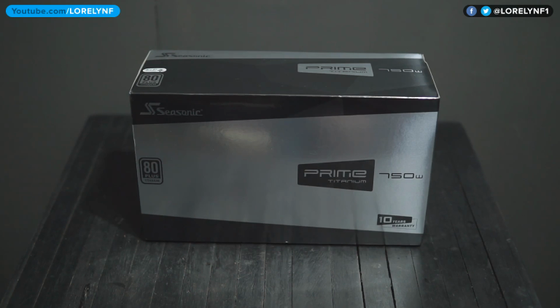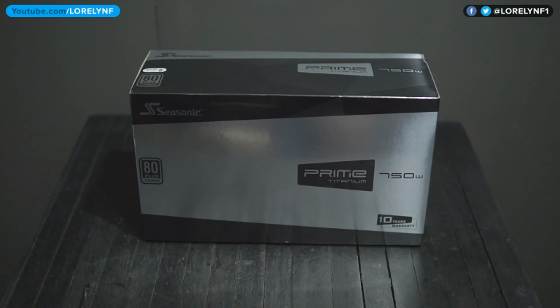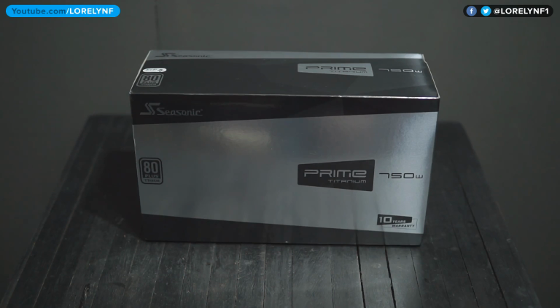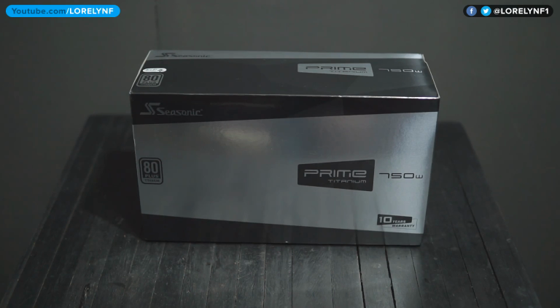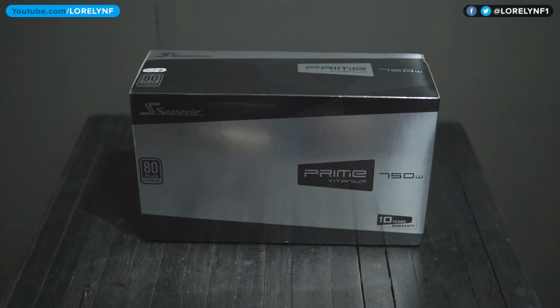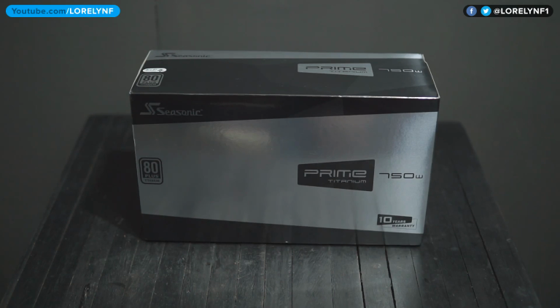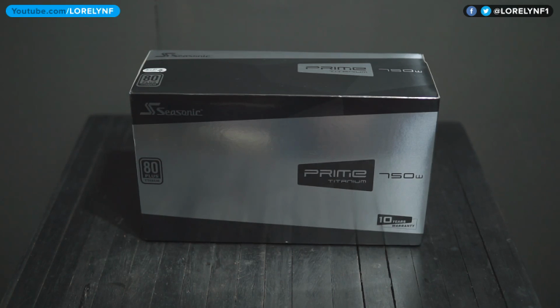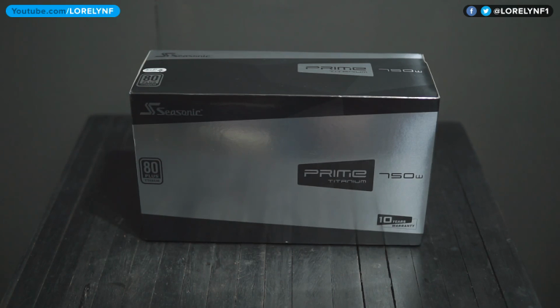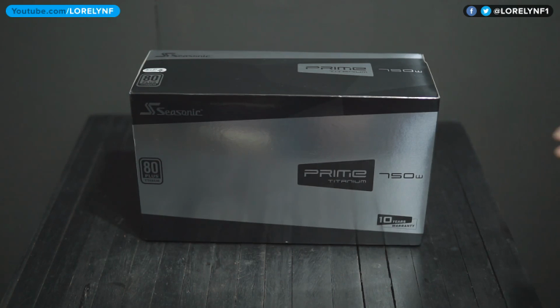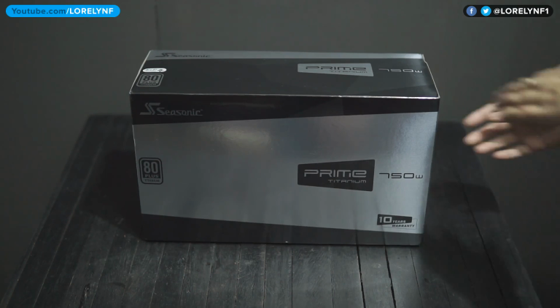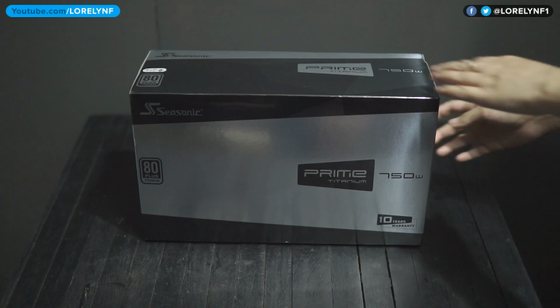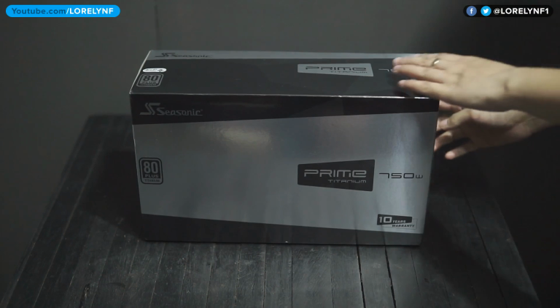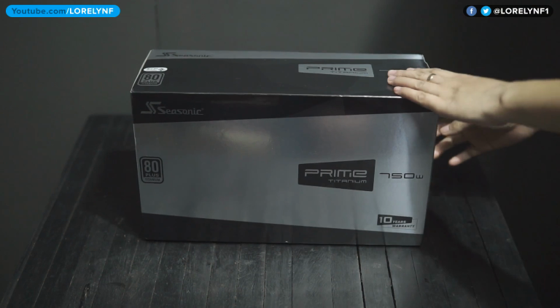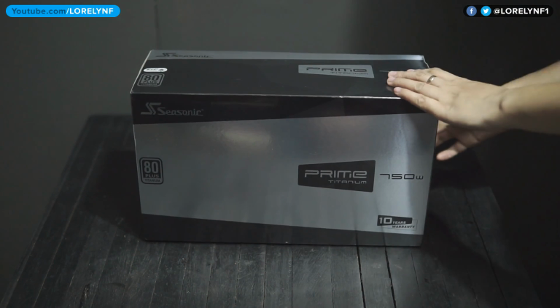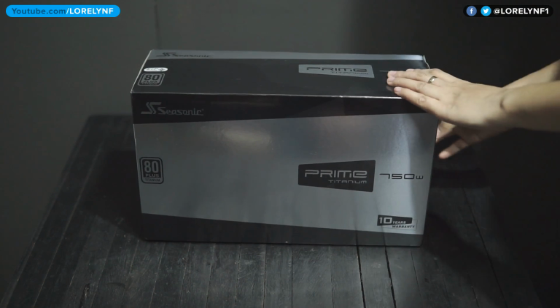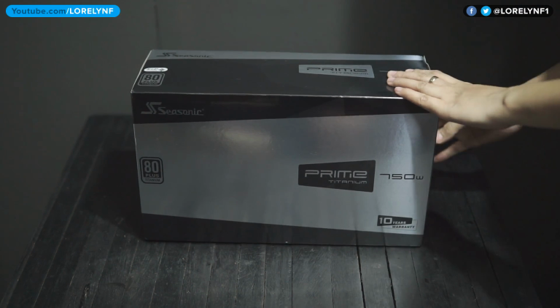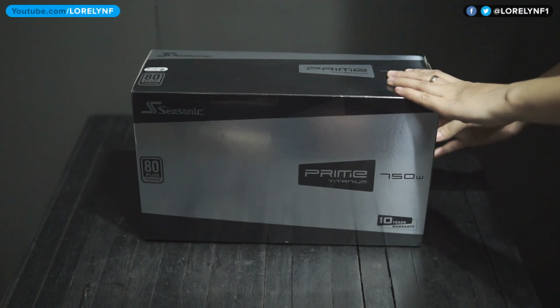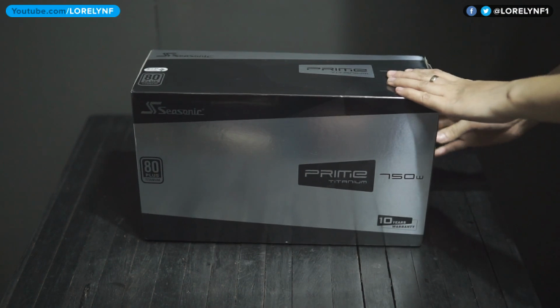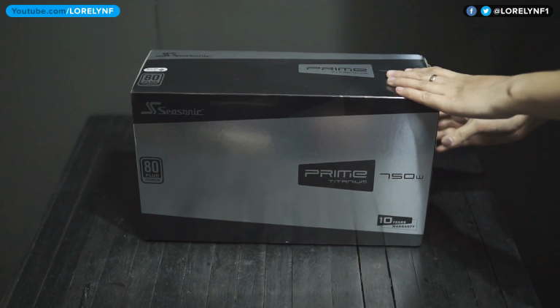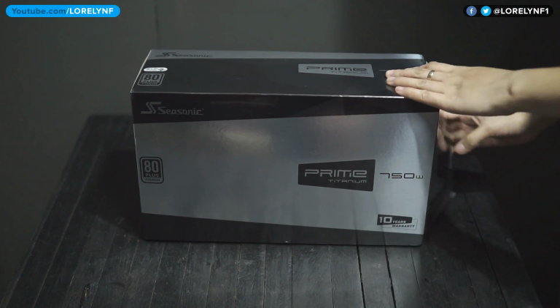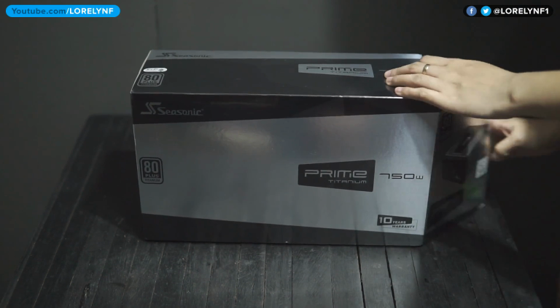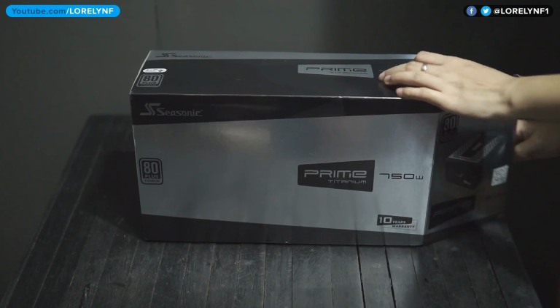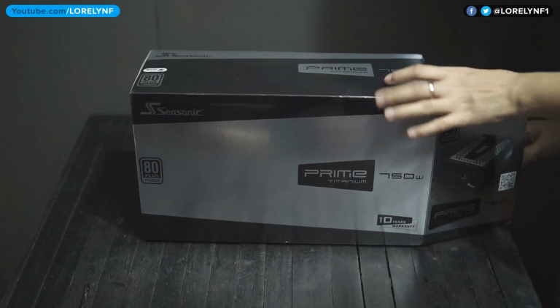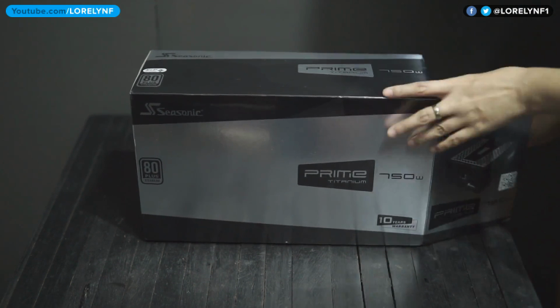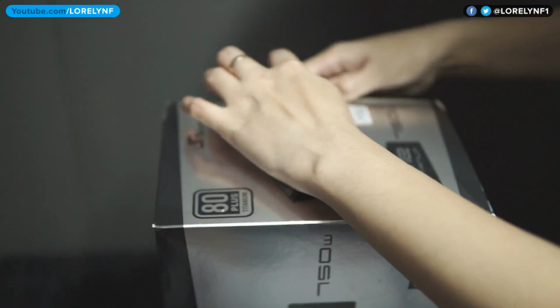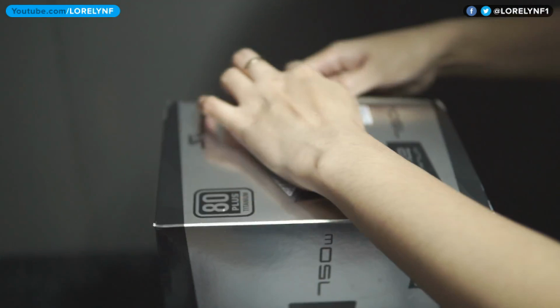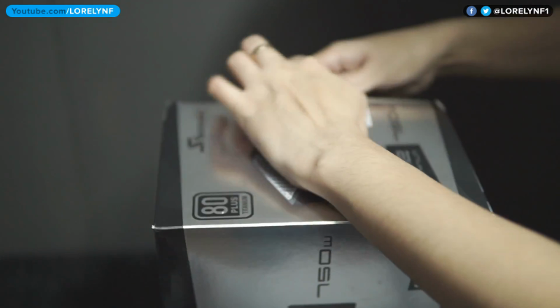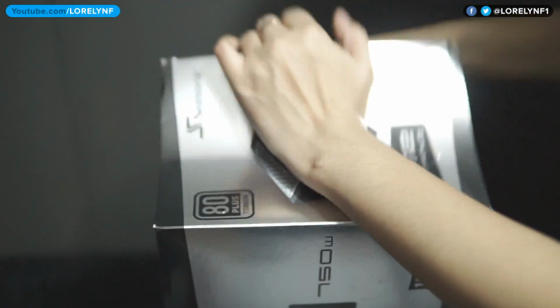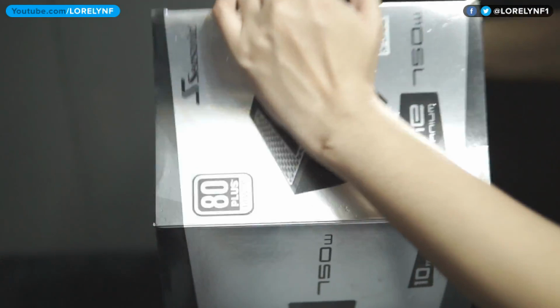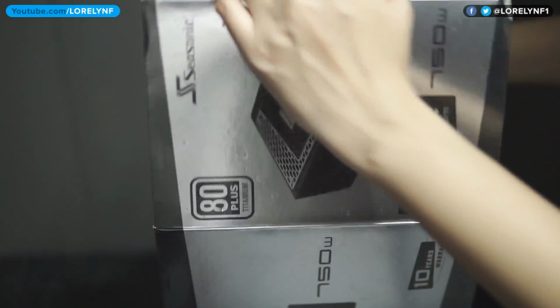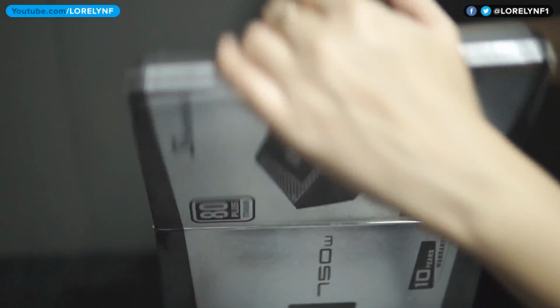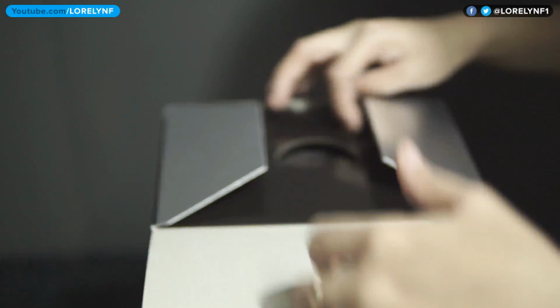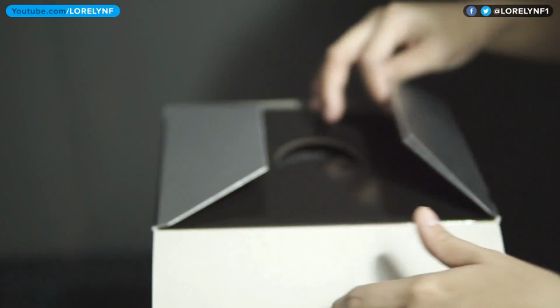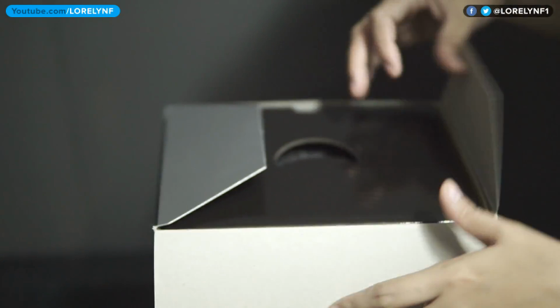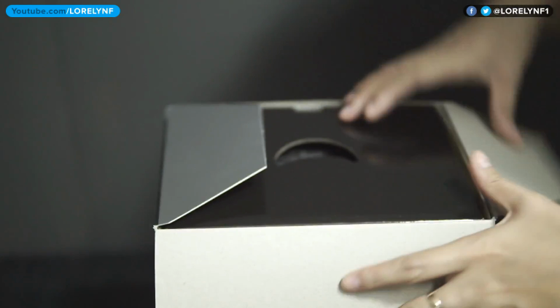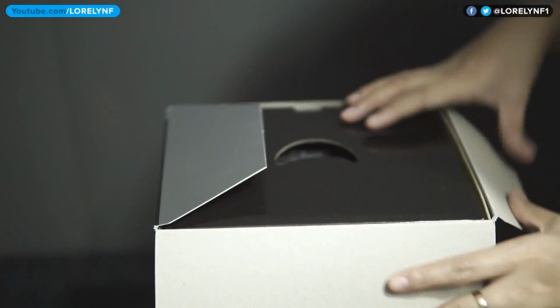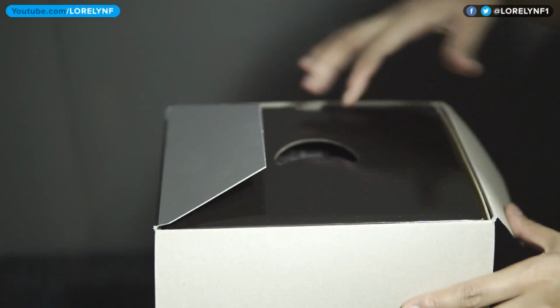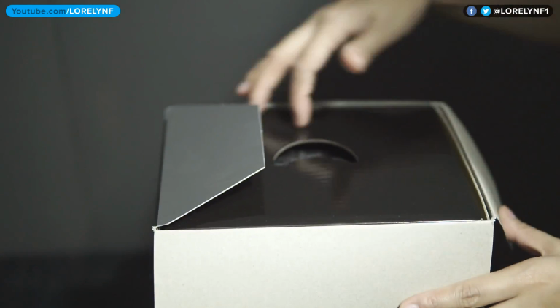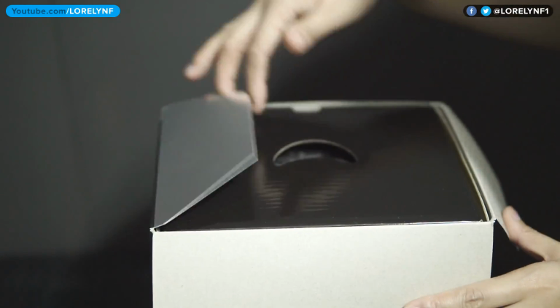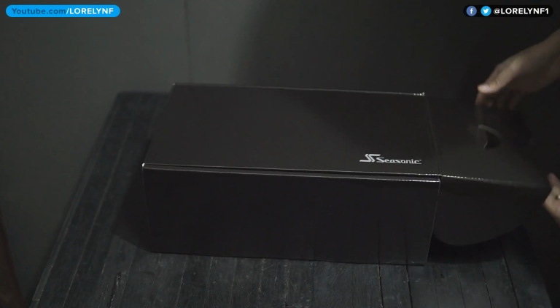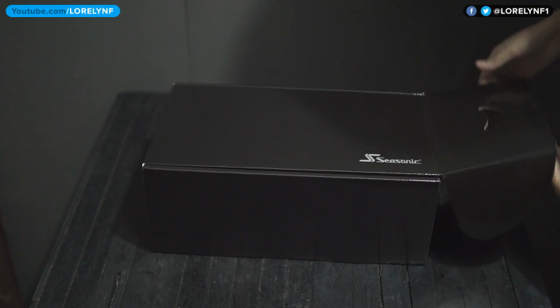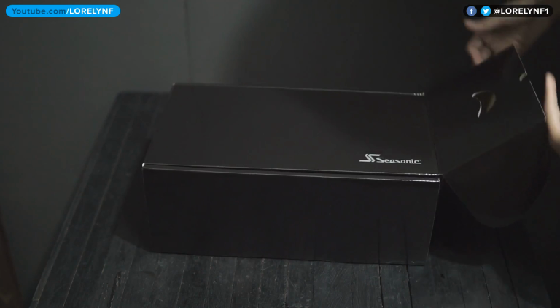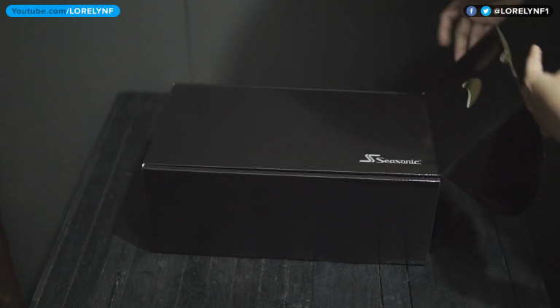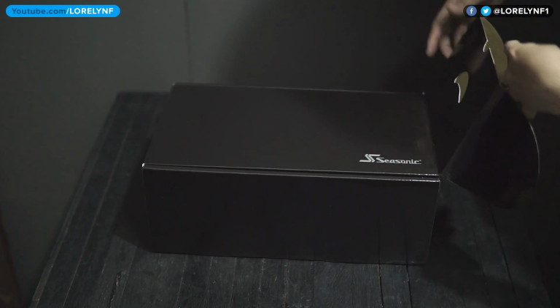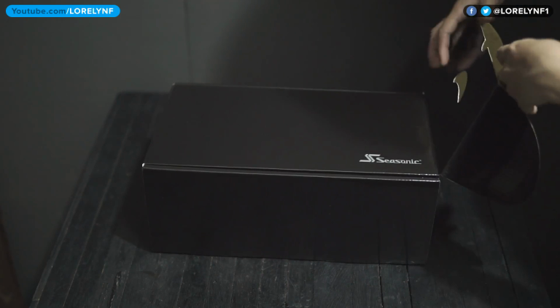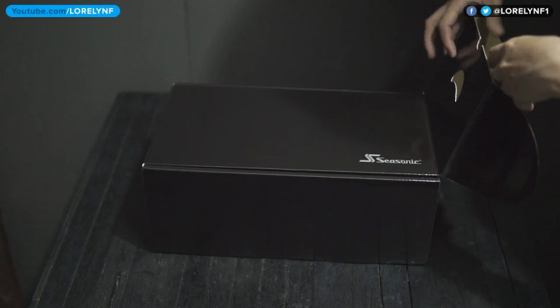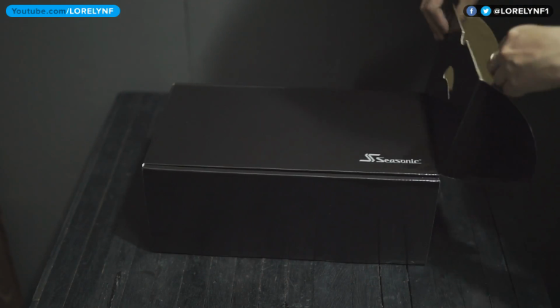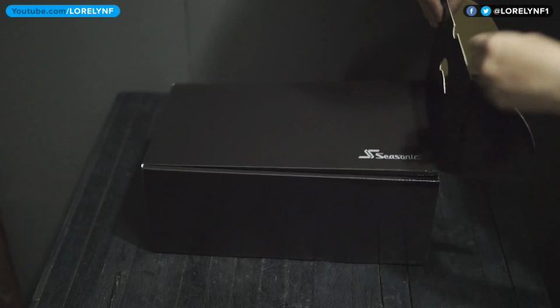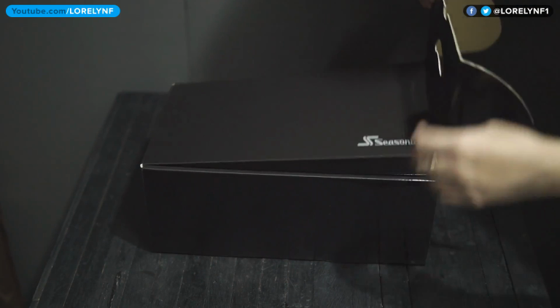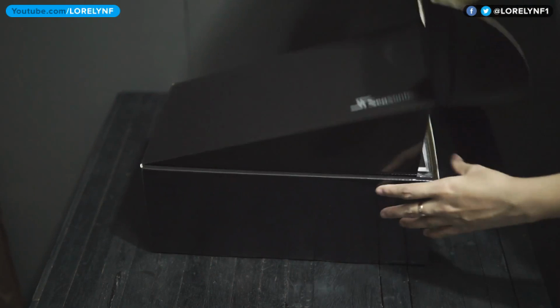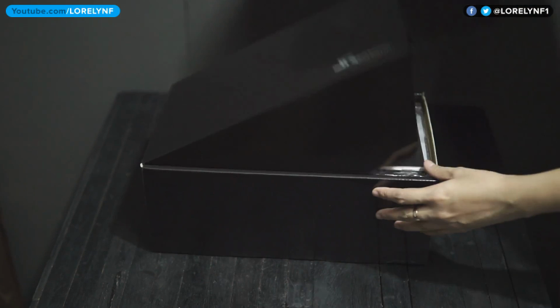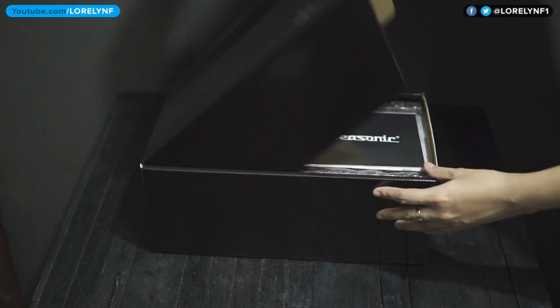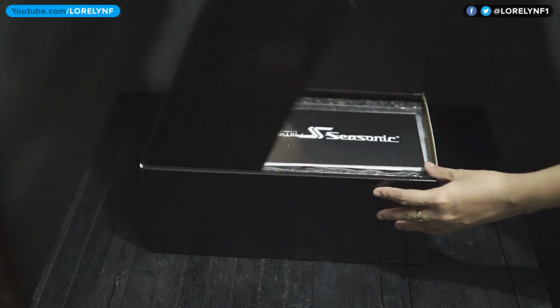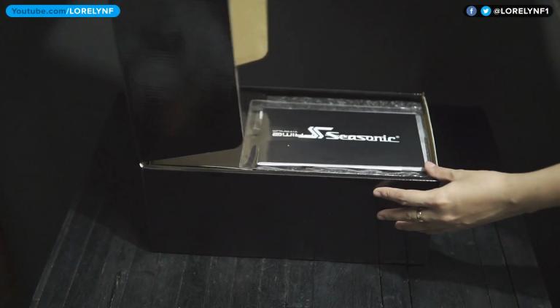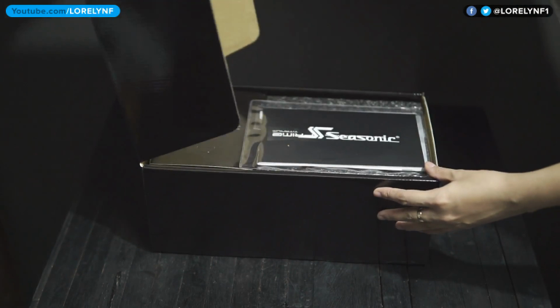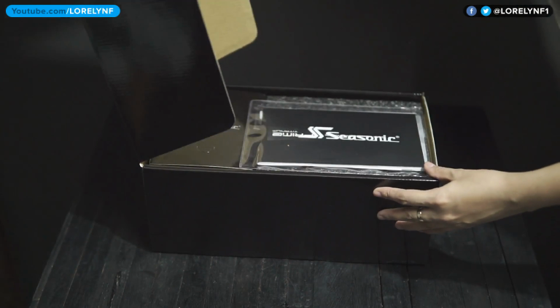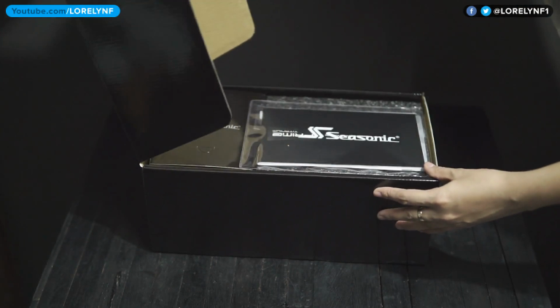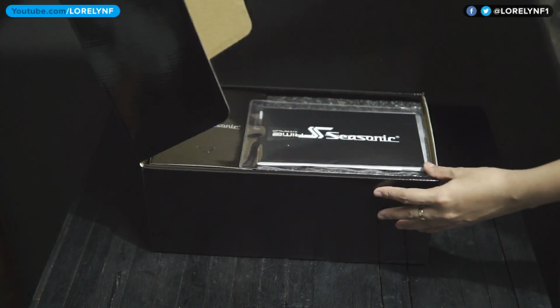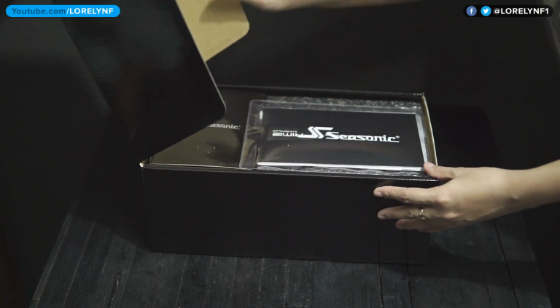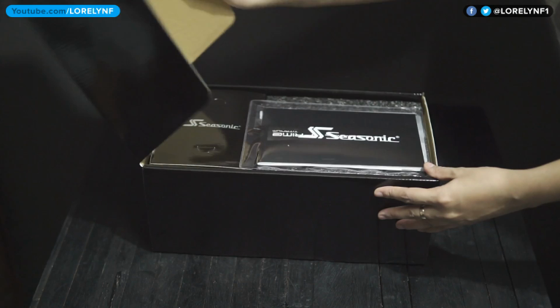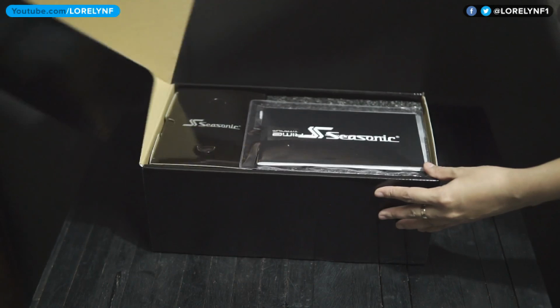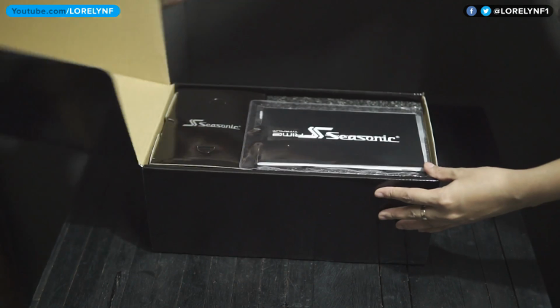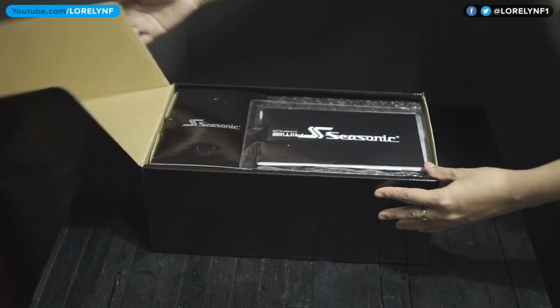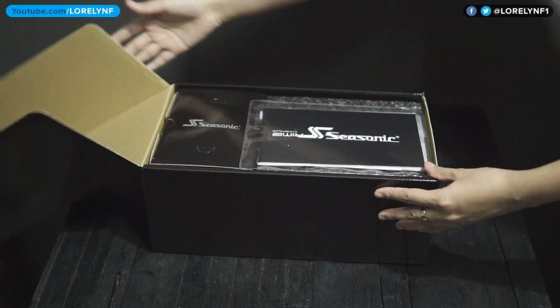So here is the box. The design is simple yet feels so premium. Seasonic also provides a 10-year warranty for this.